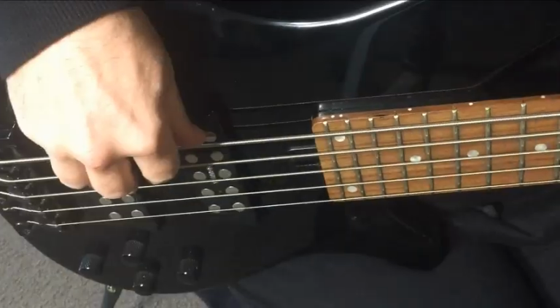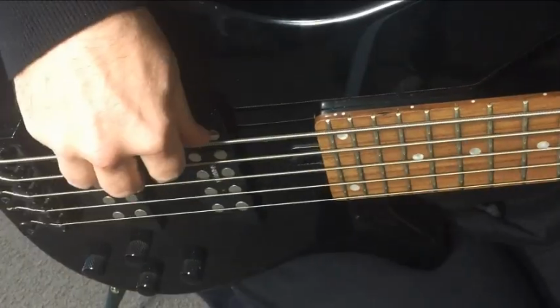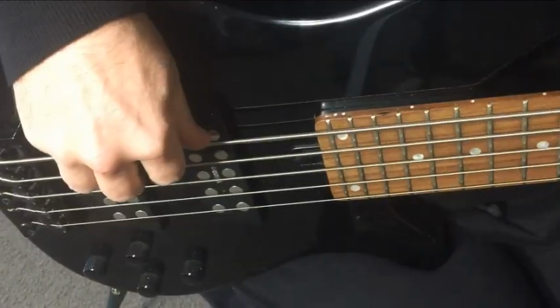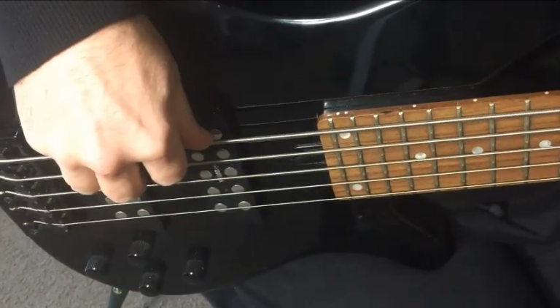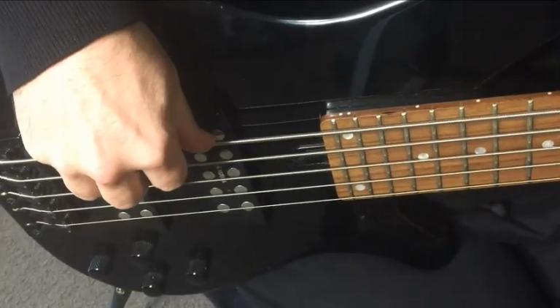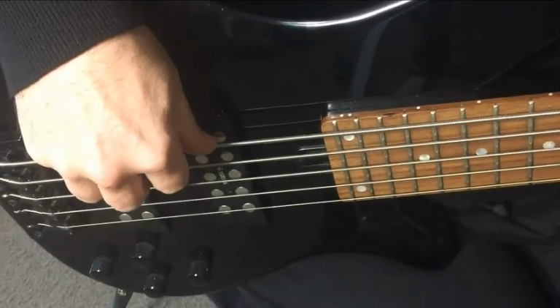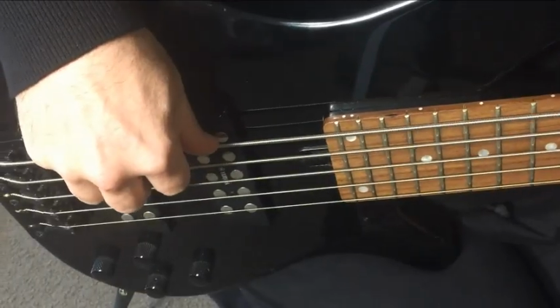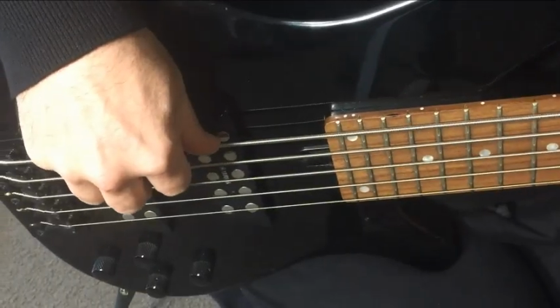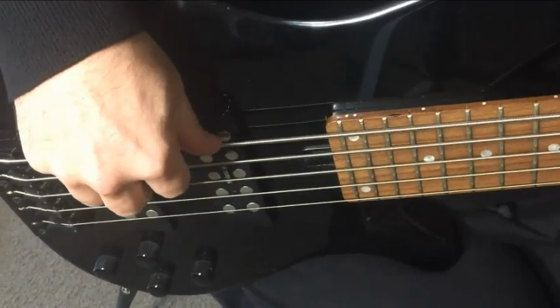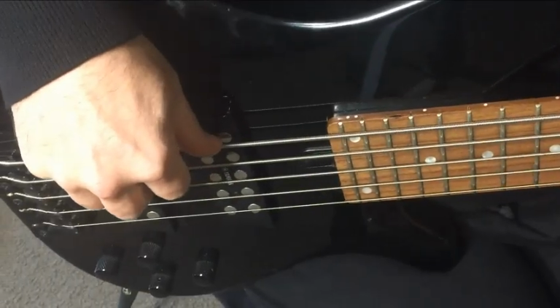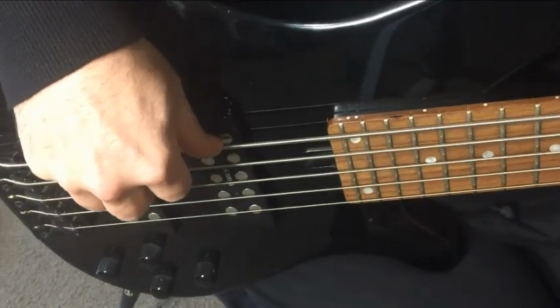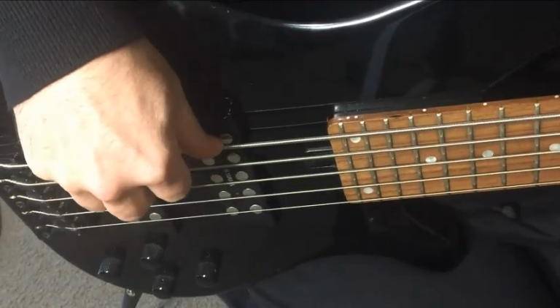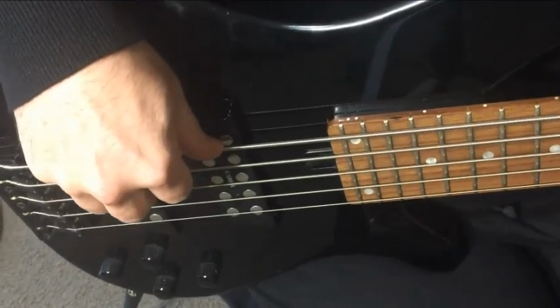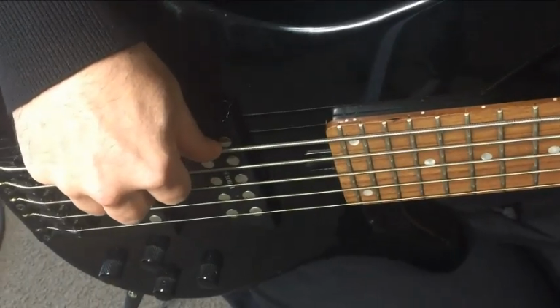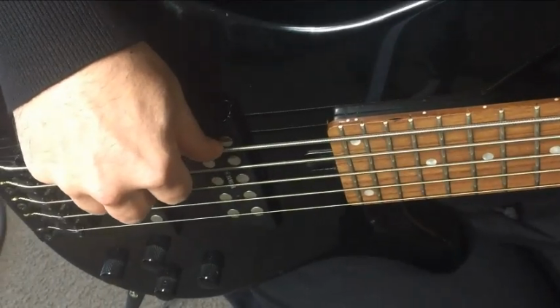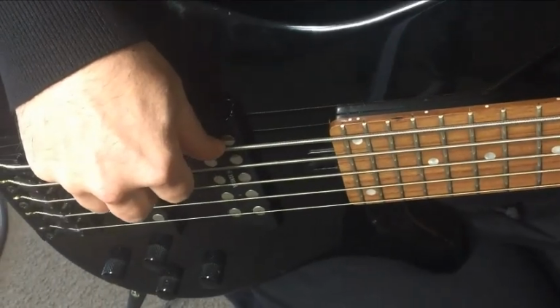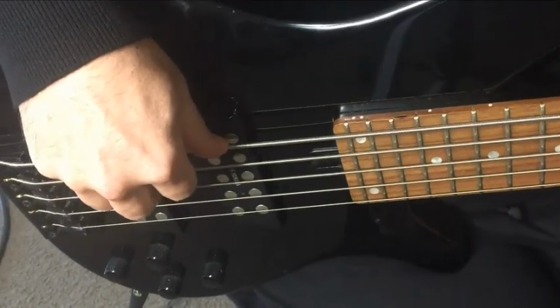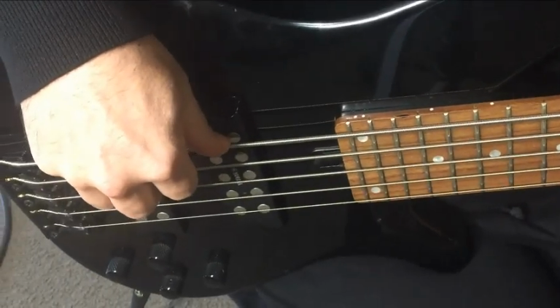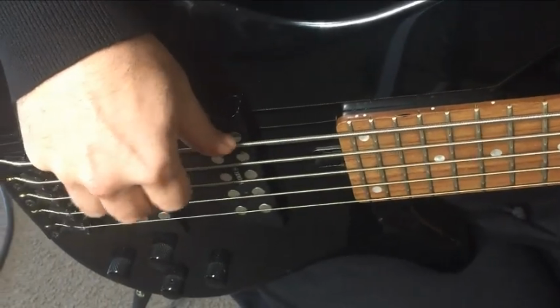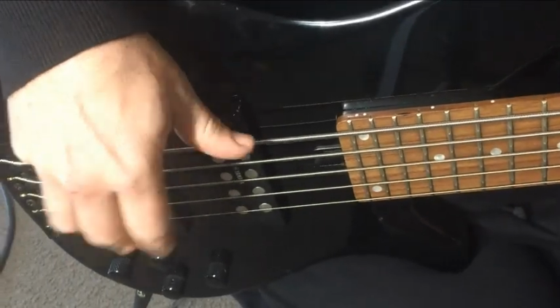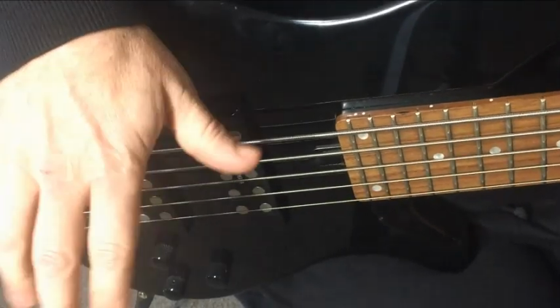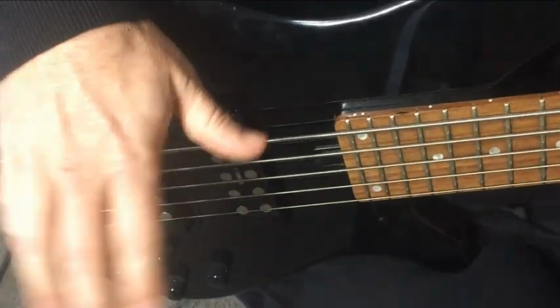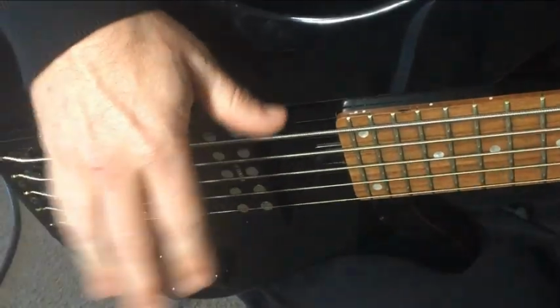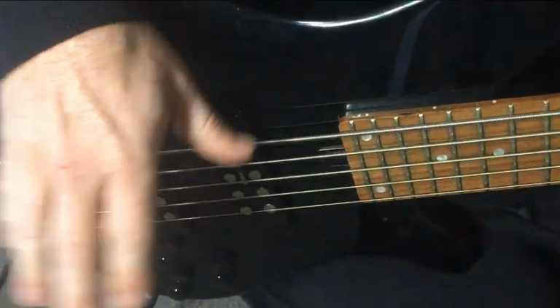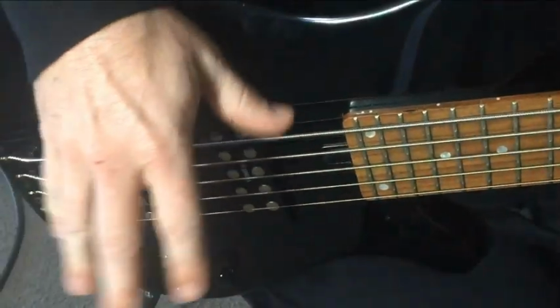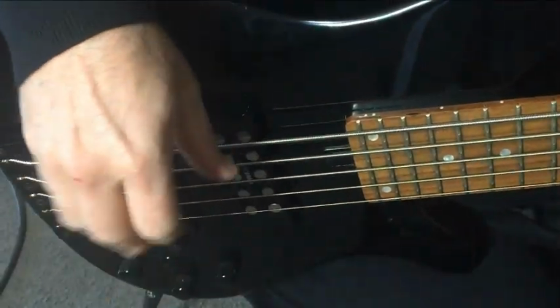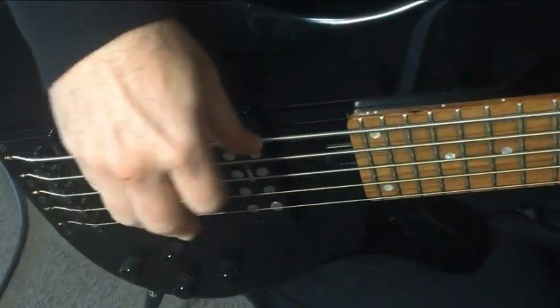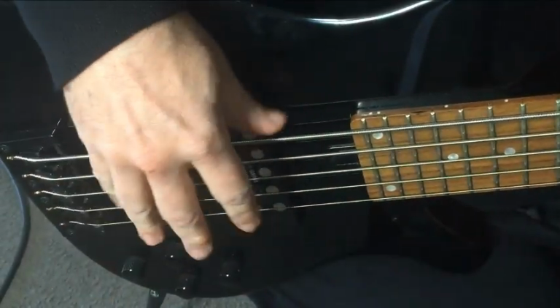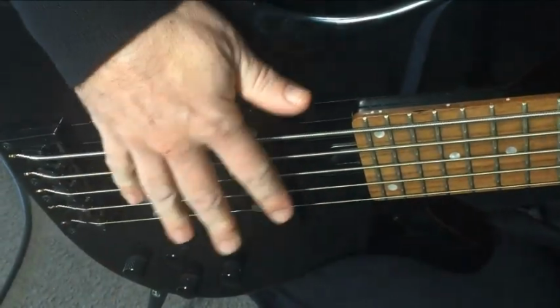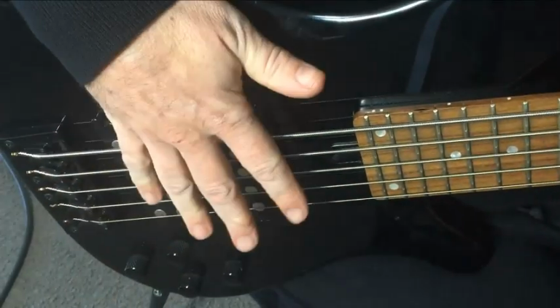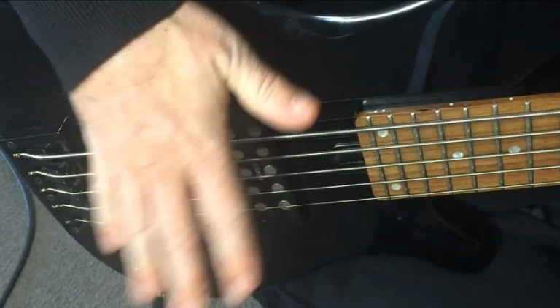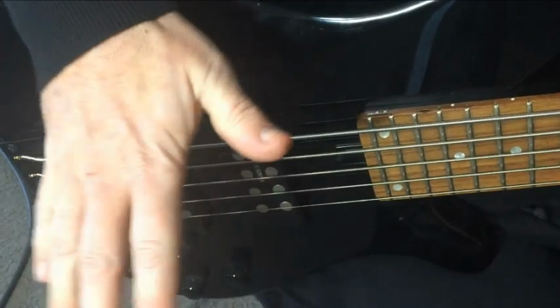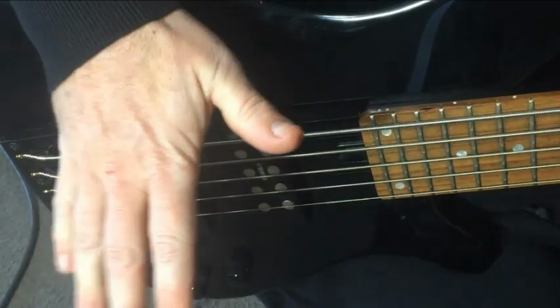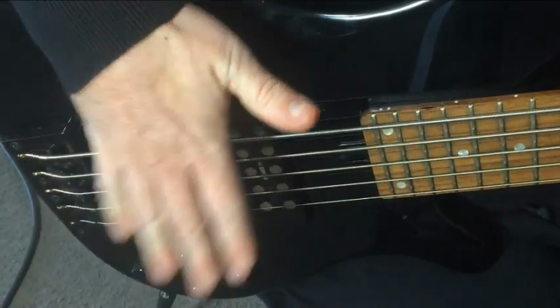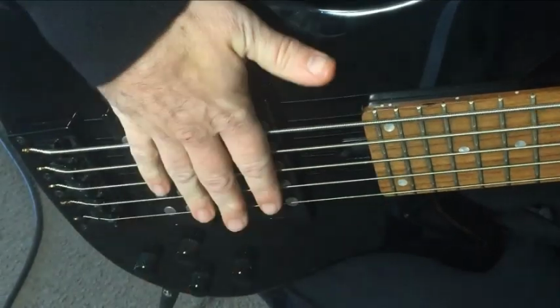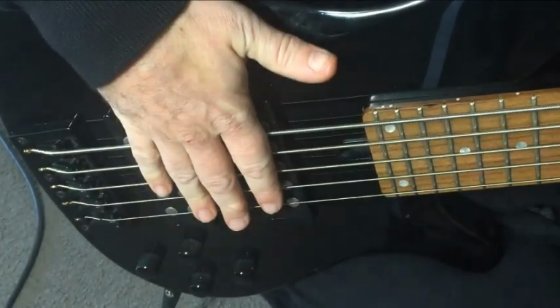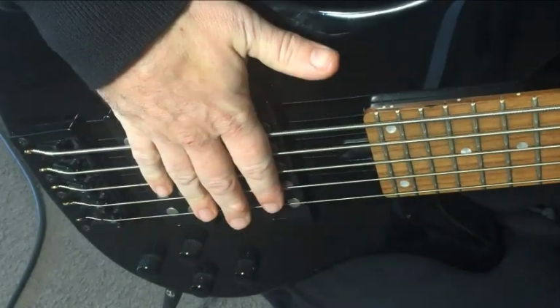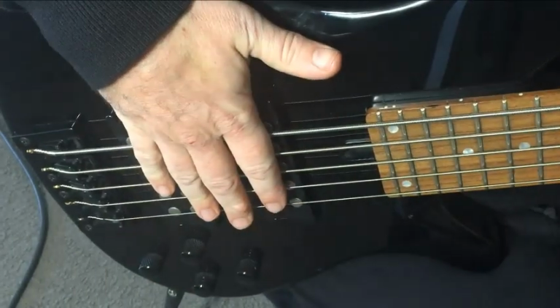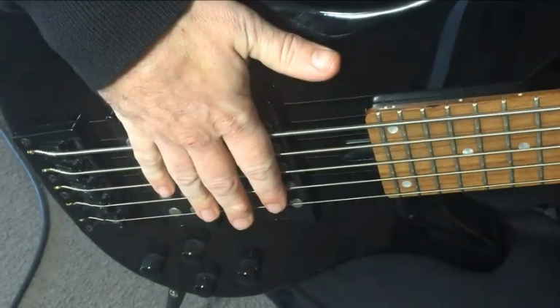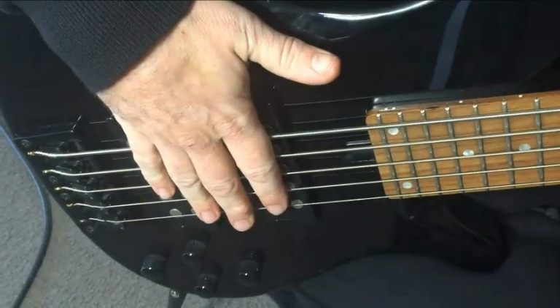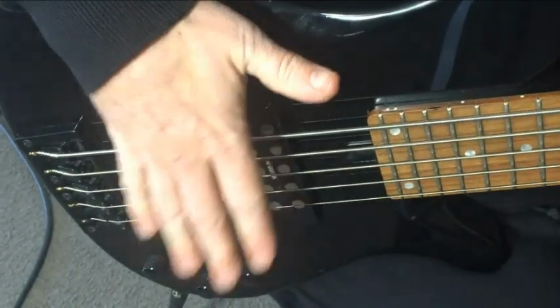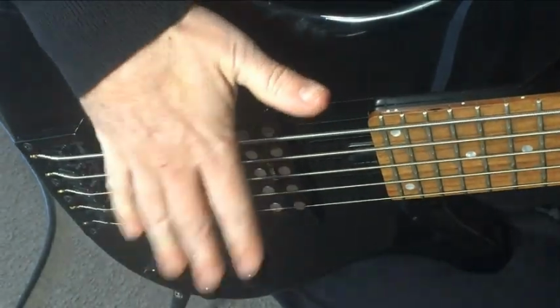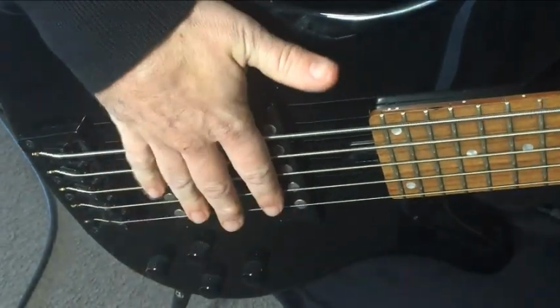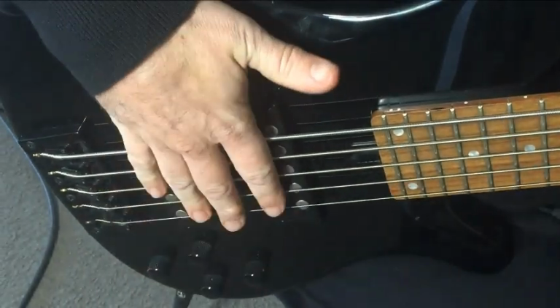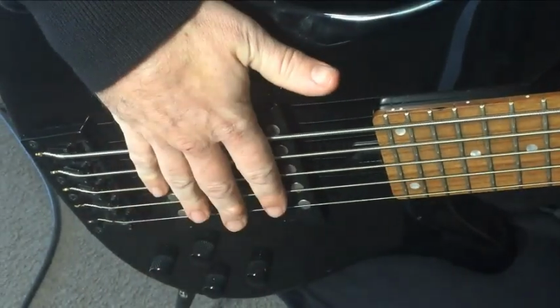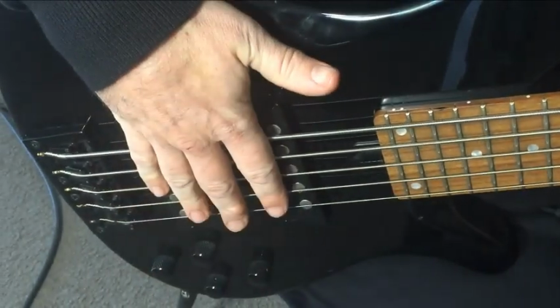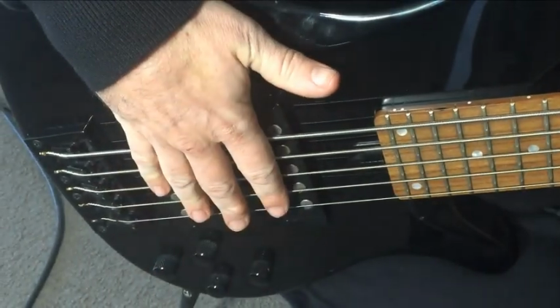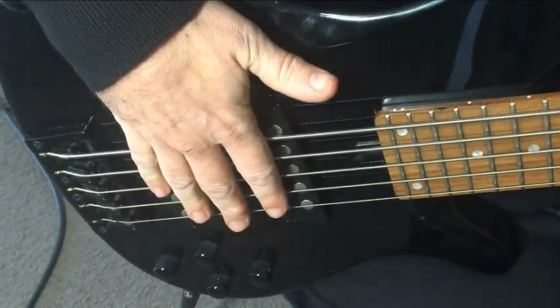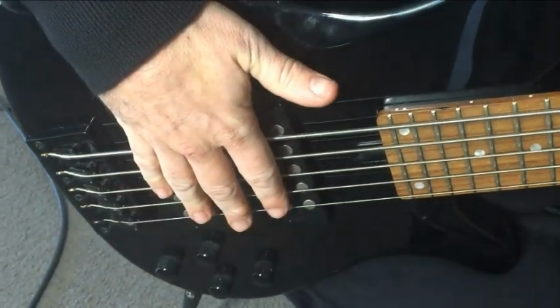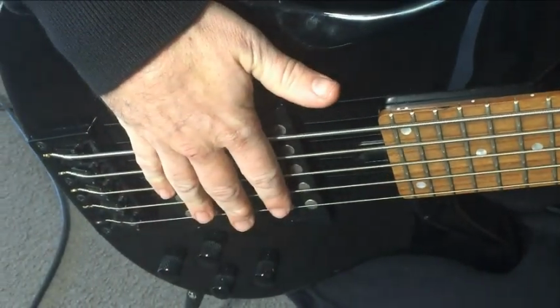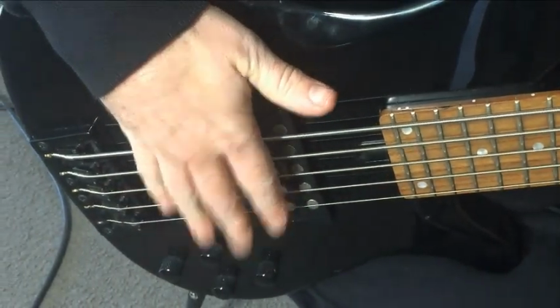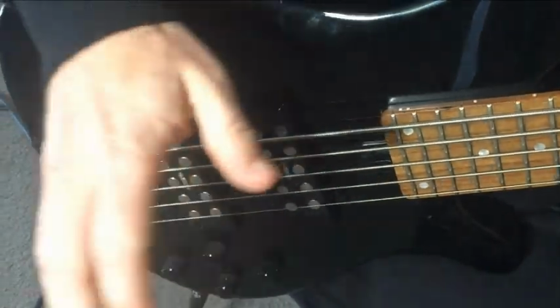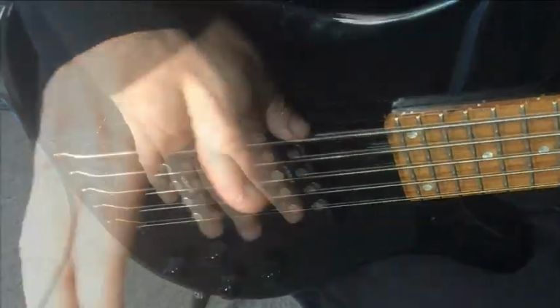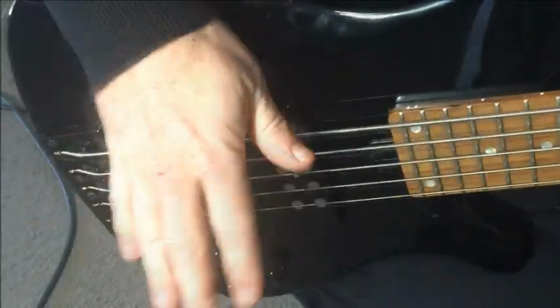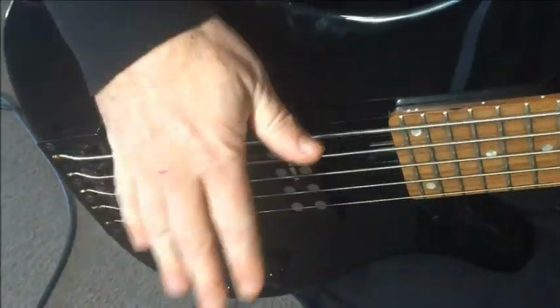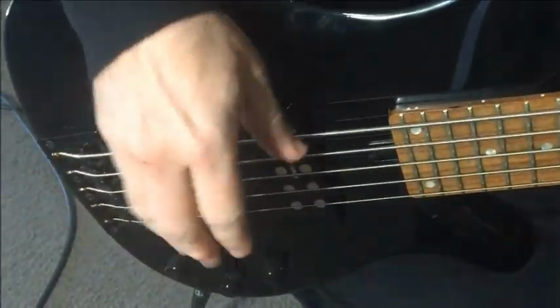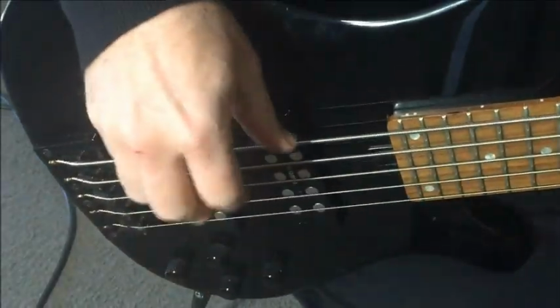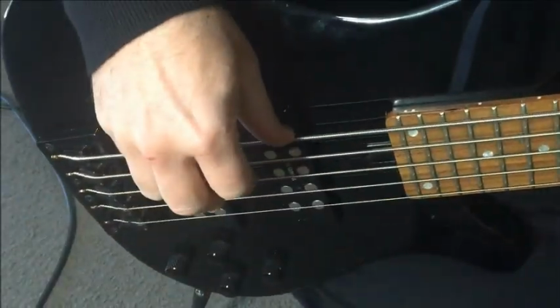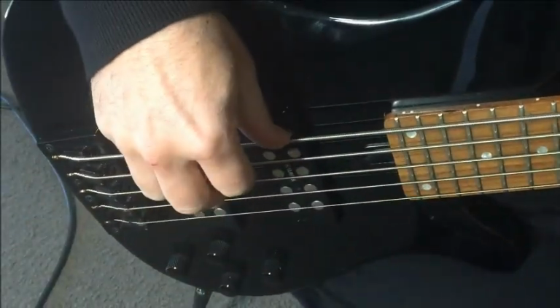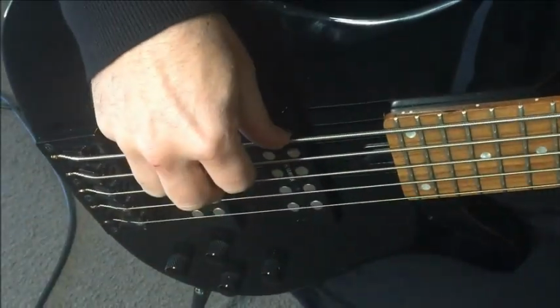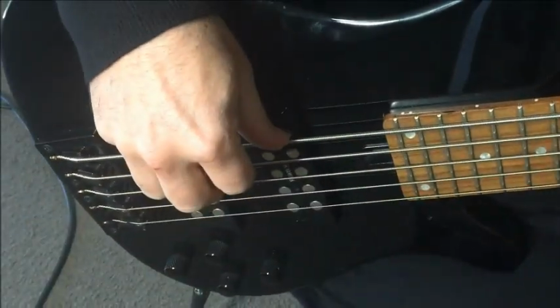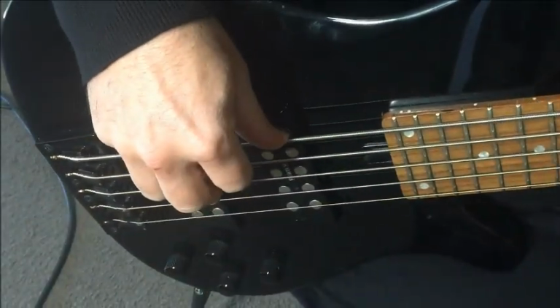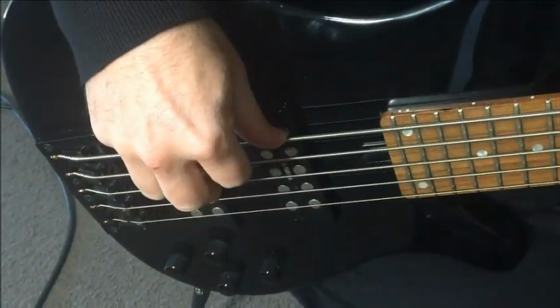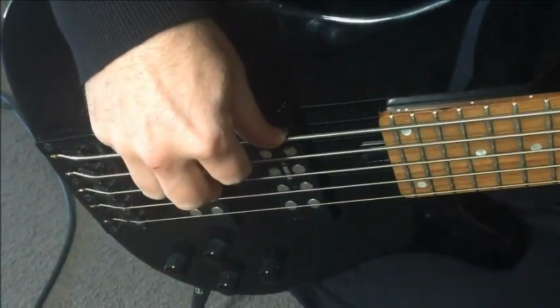I'm playing through a drum amp here so there's no color in the amp or anything. What you're hearing now is the actual sound of the guitar. These are active pickups too.